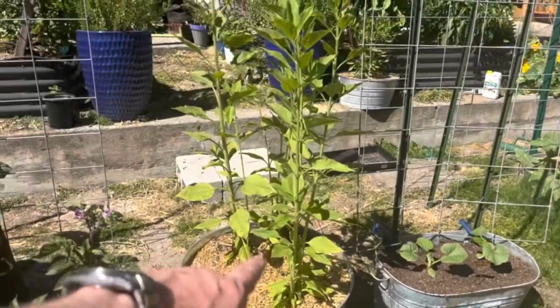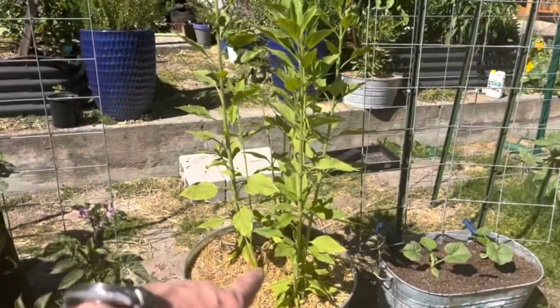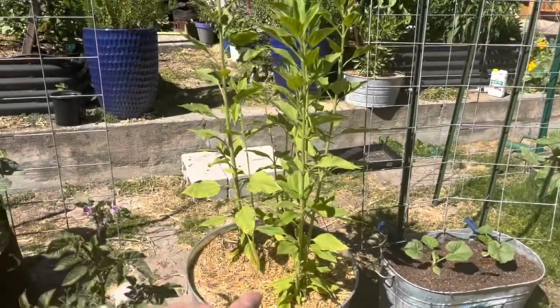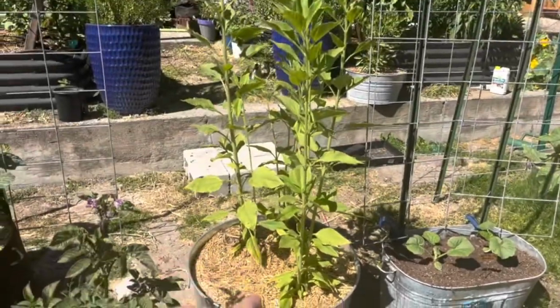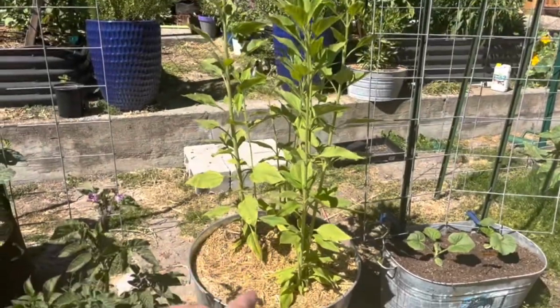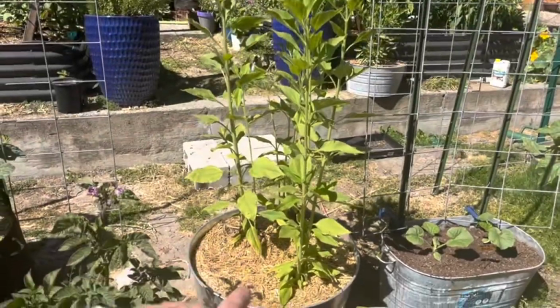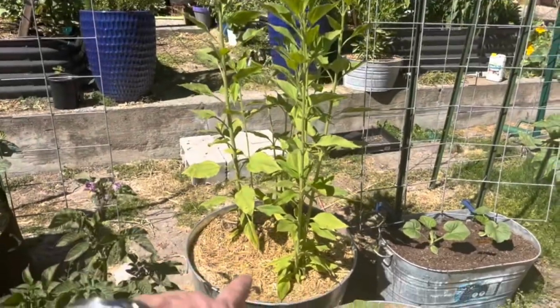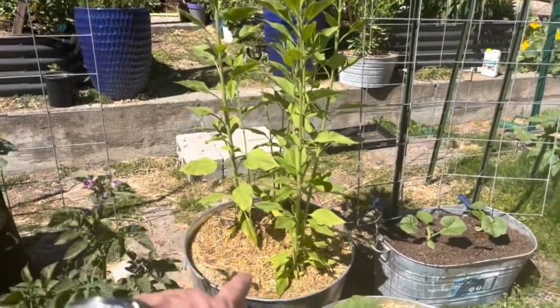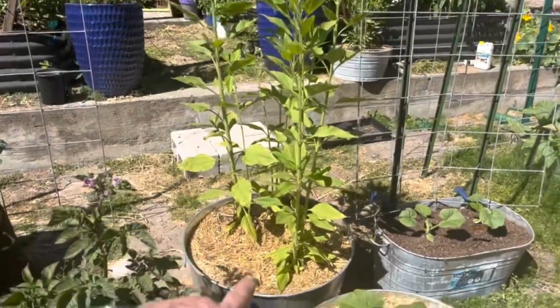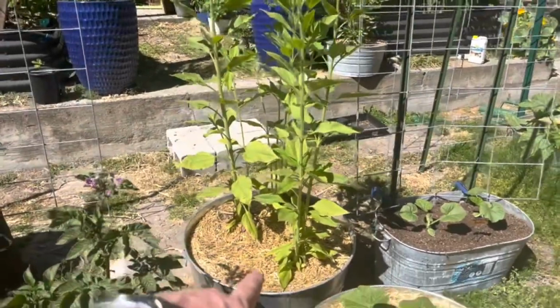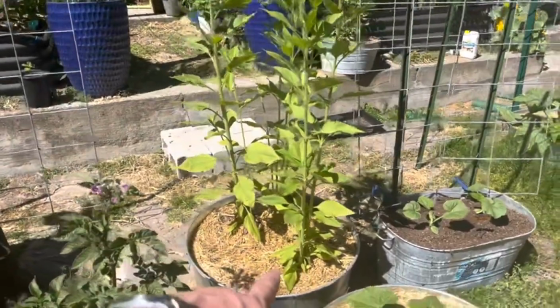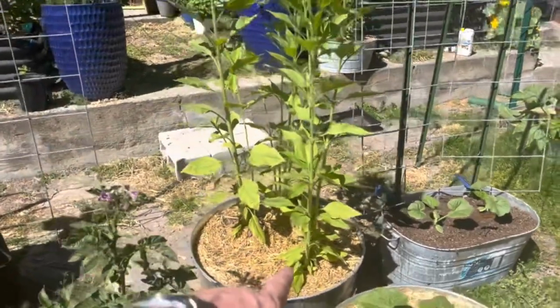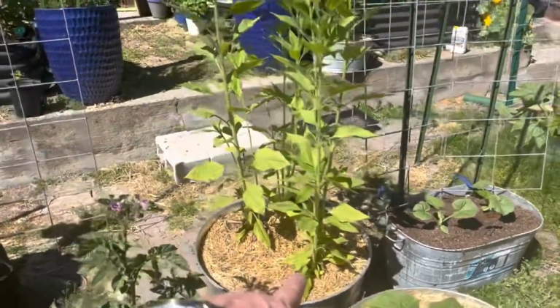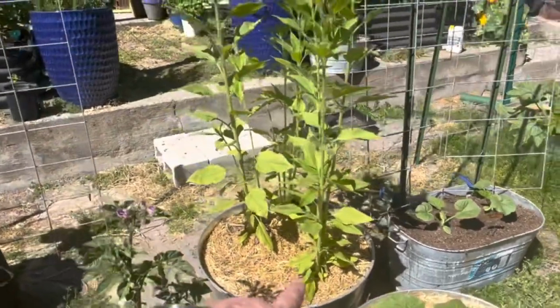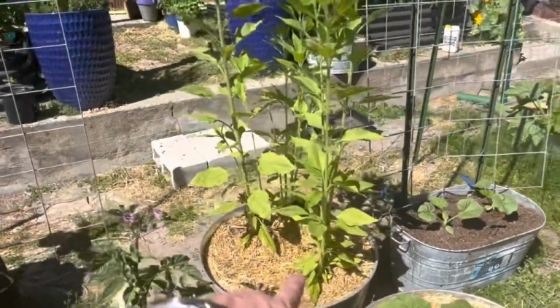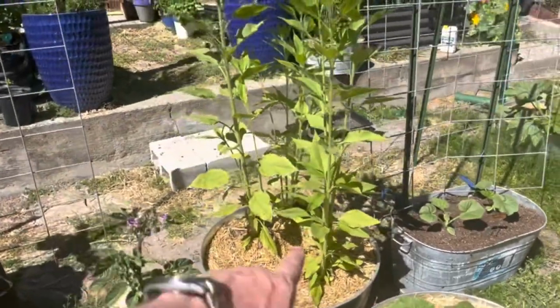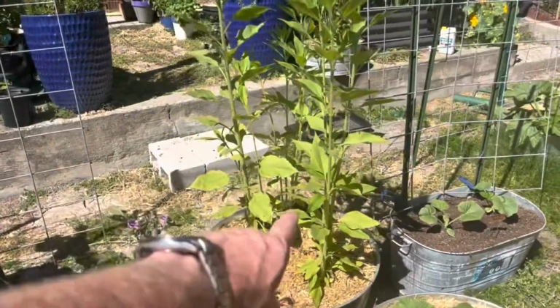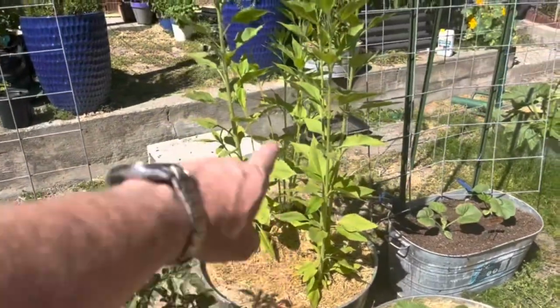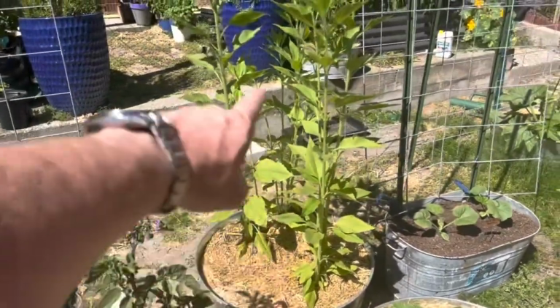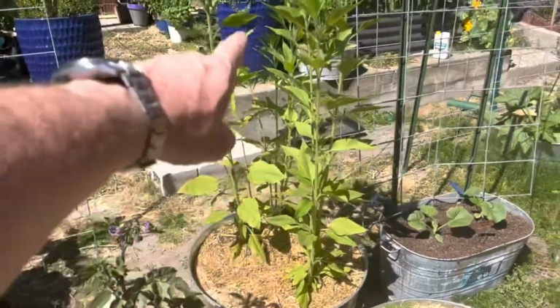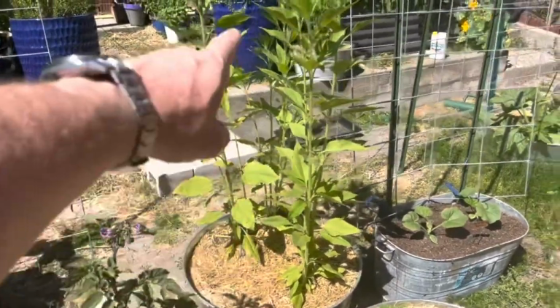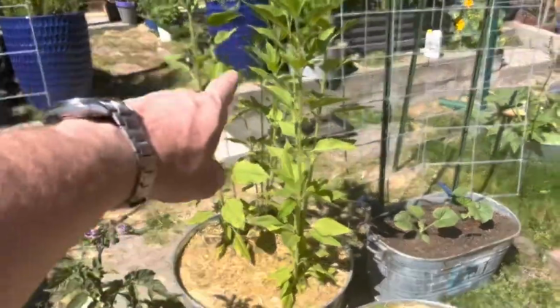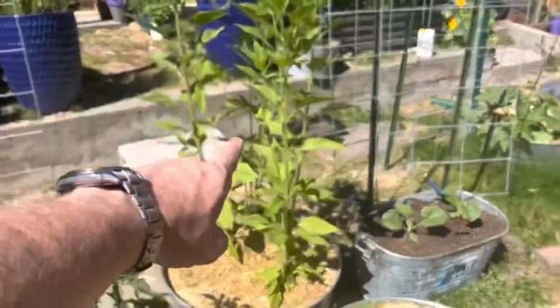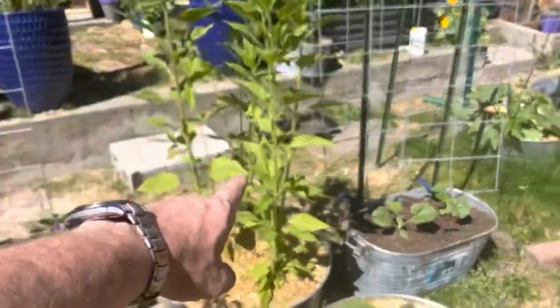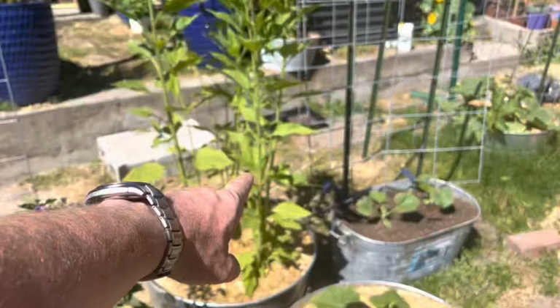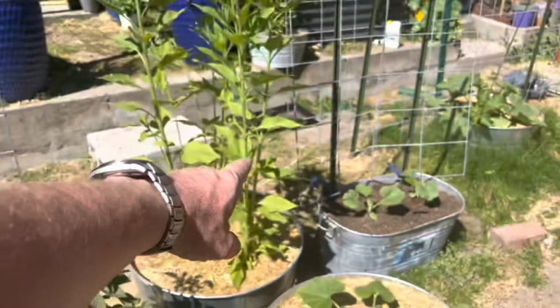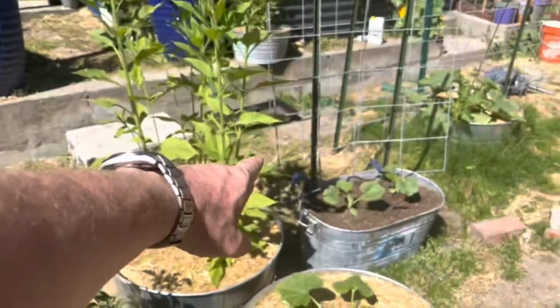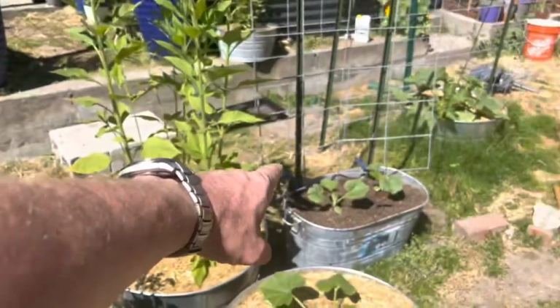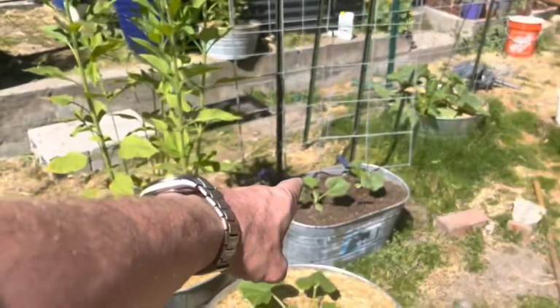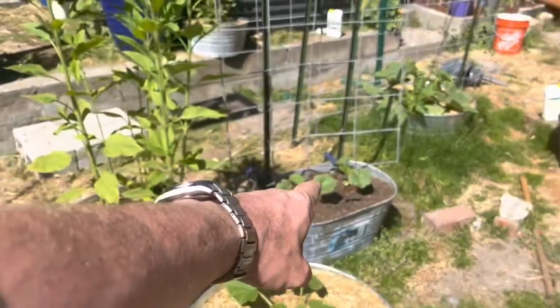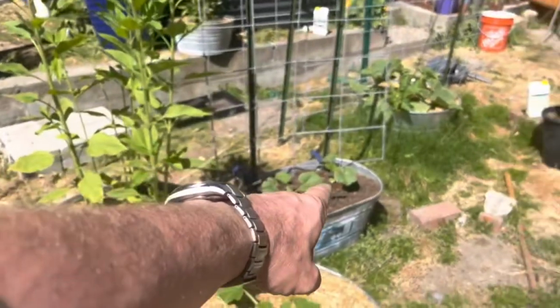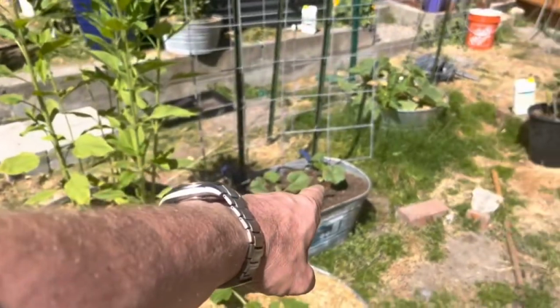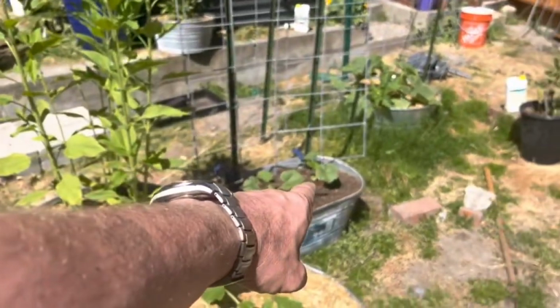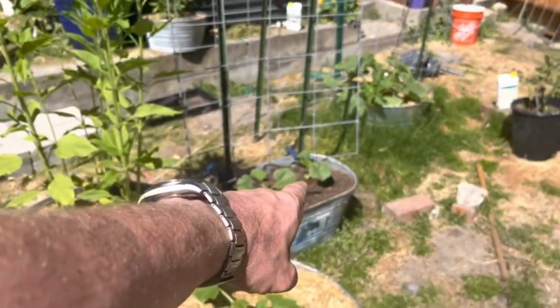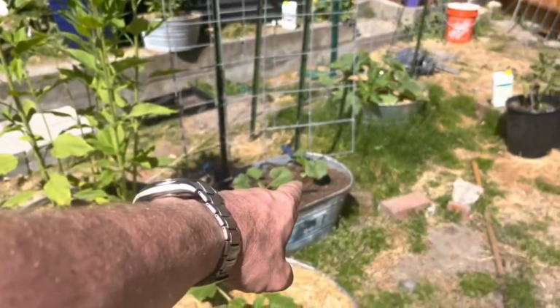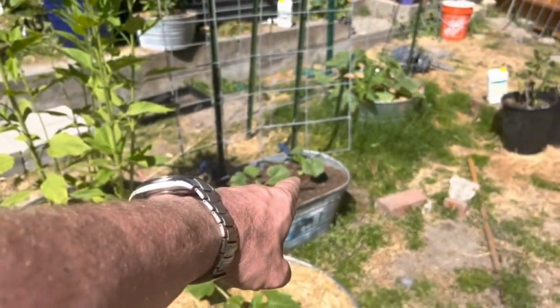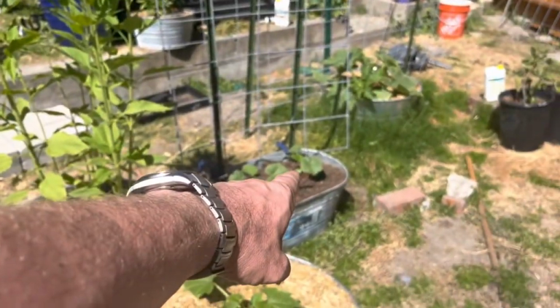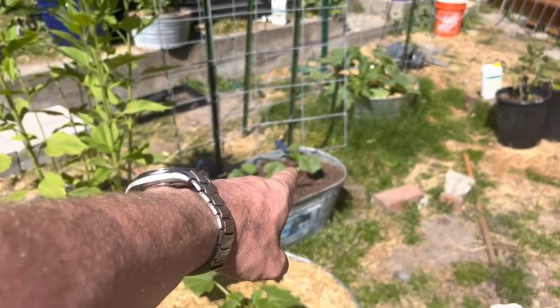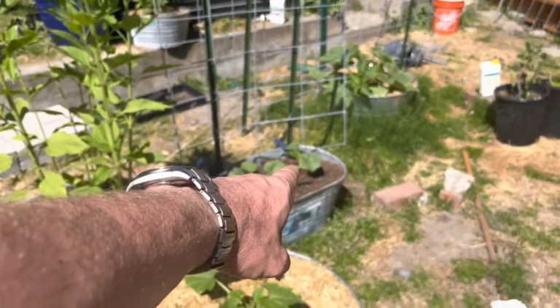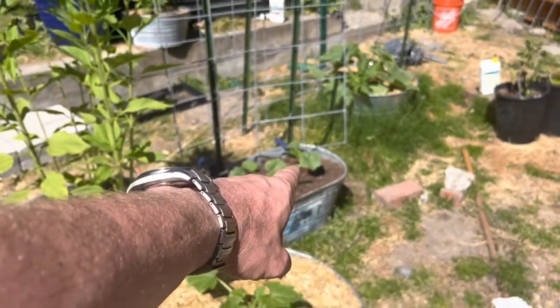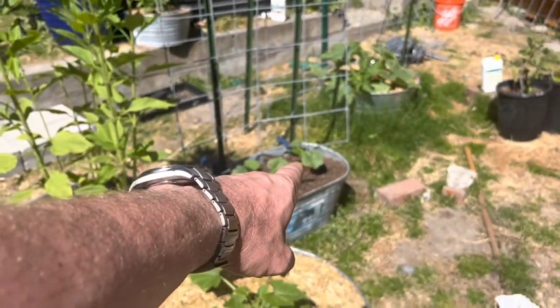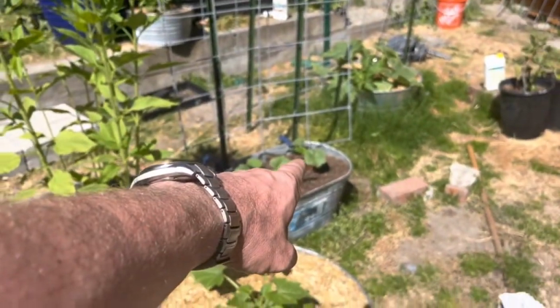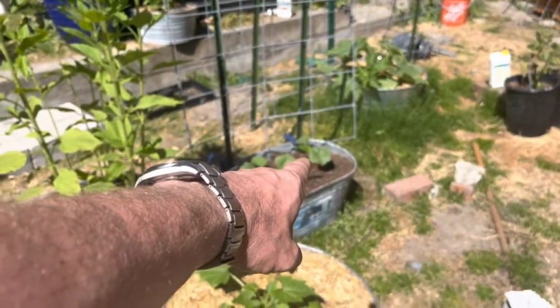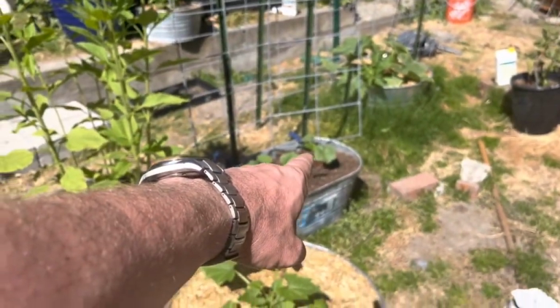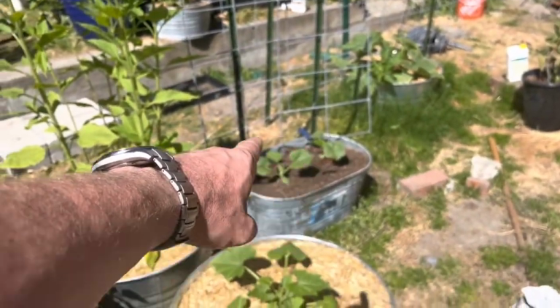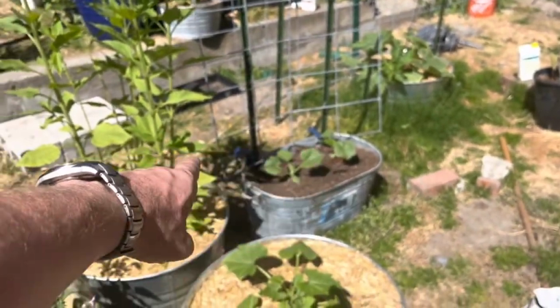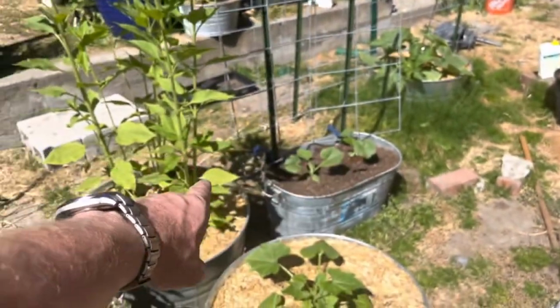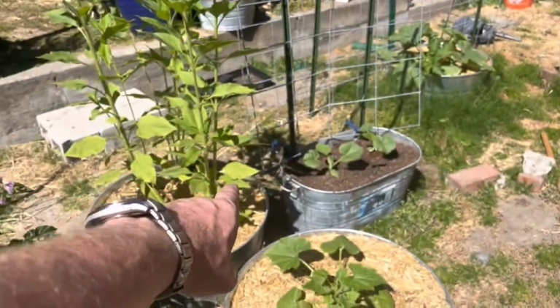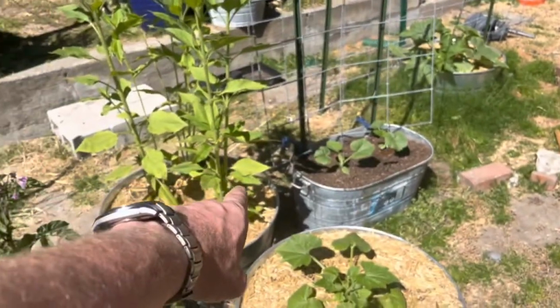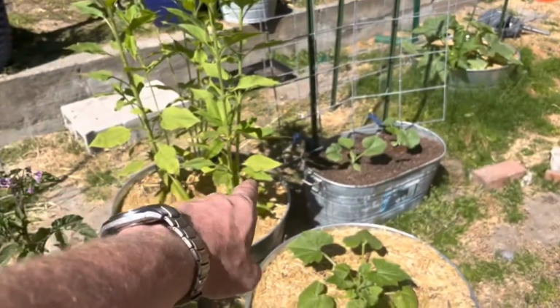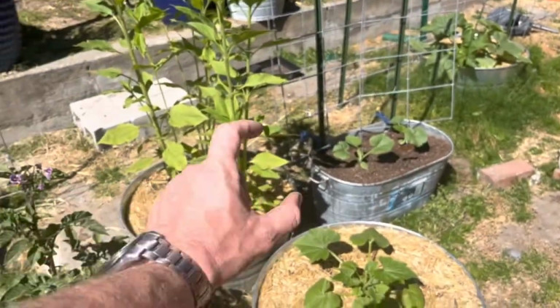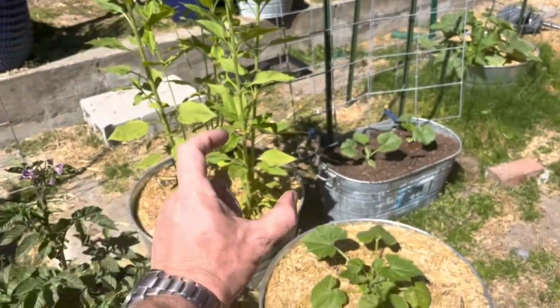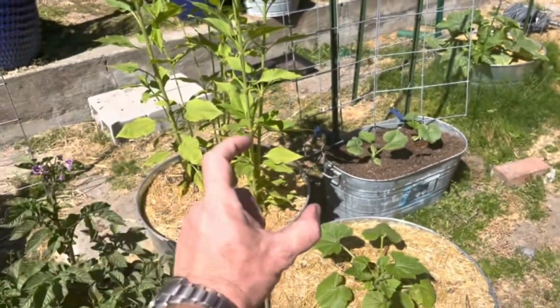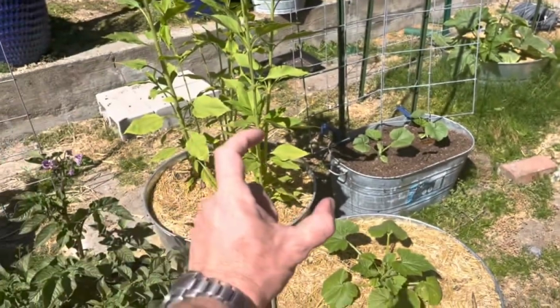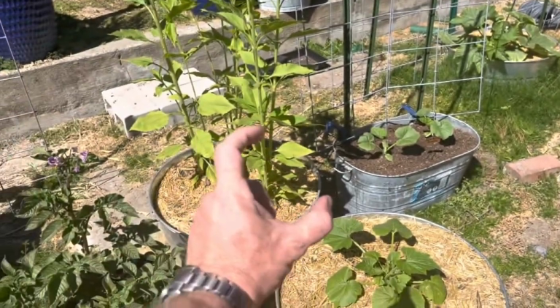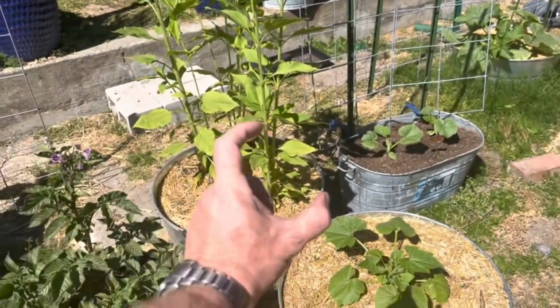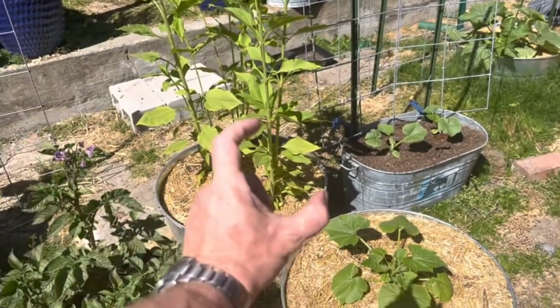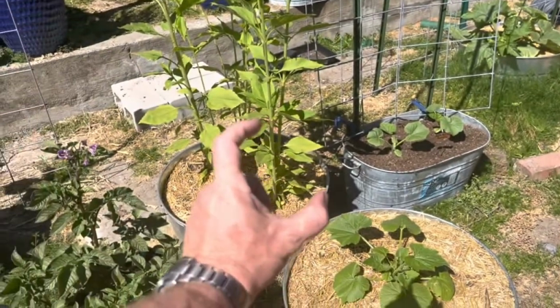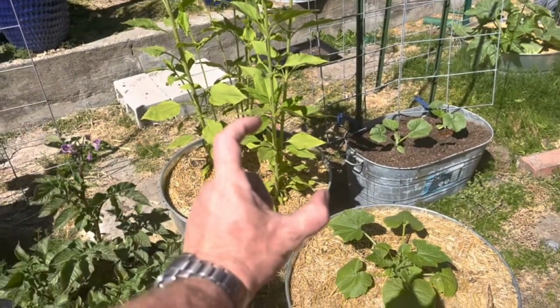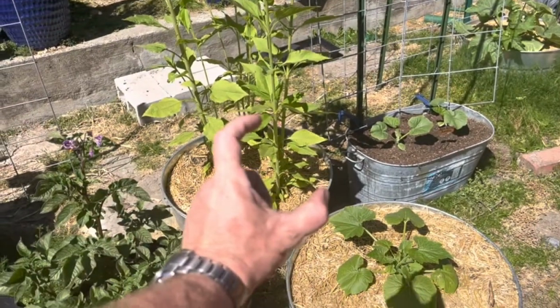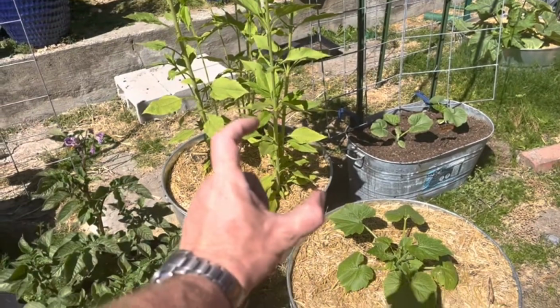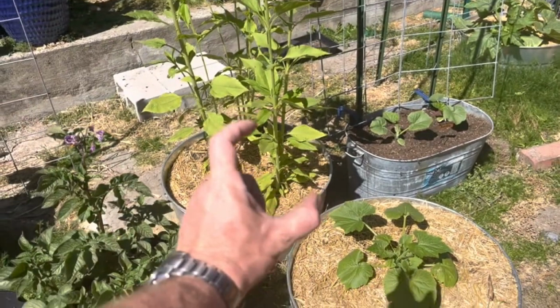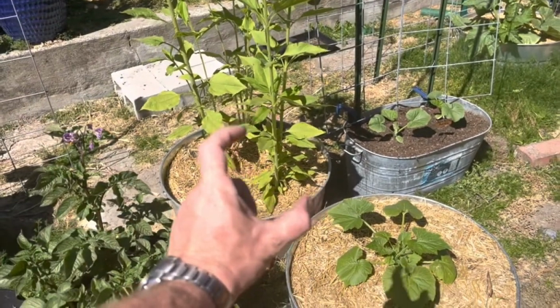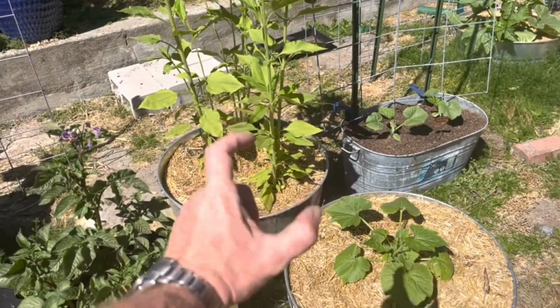Here we have Jerusalem artichoke, also called sunchoke. And those I grew from tubers, so not from seed.